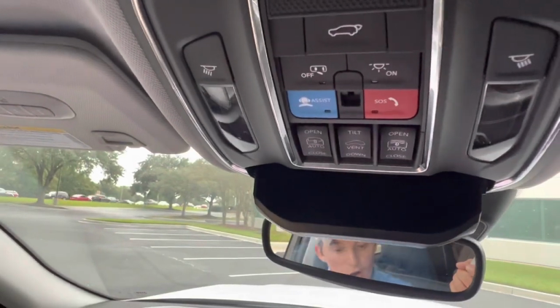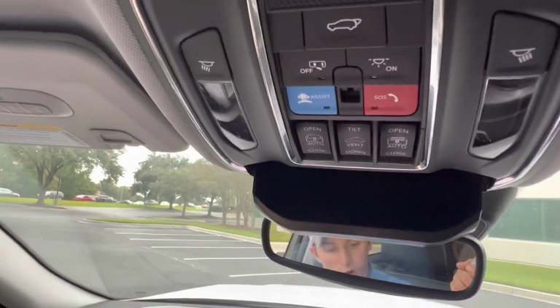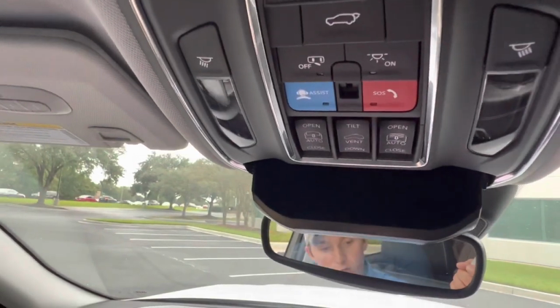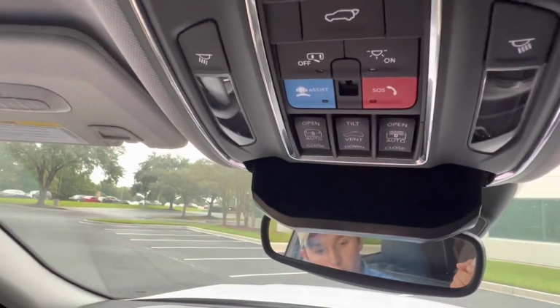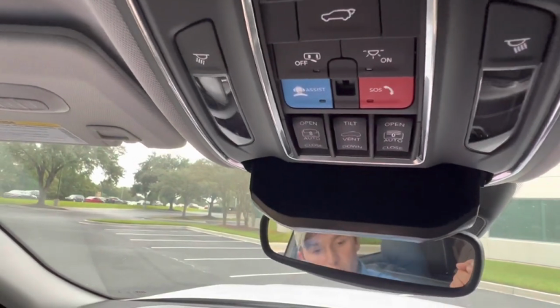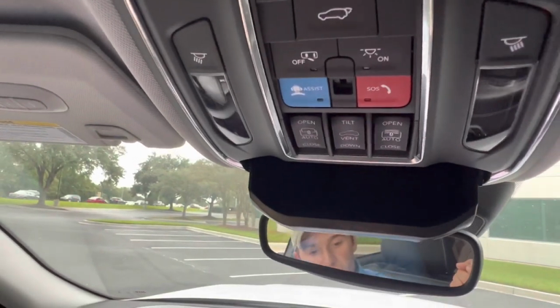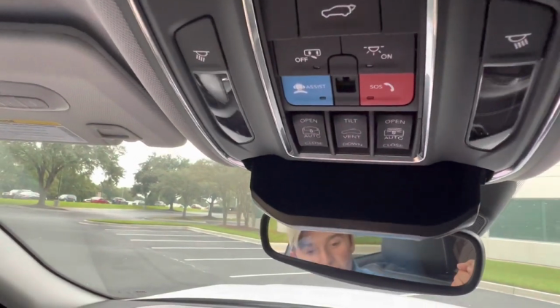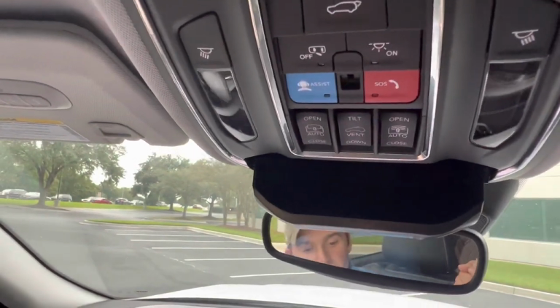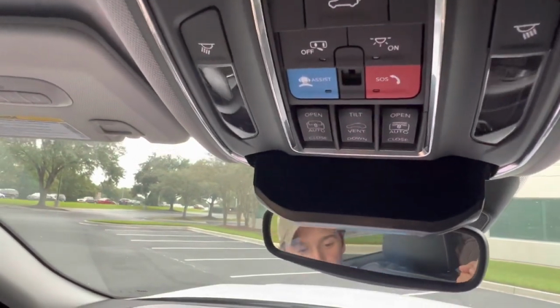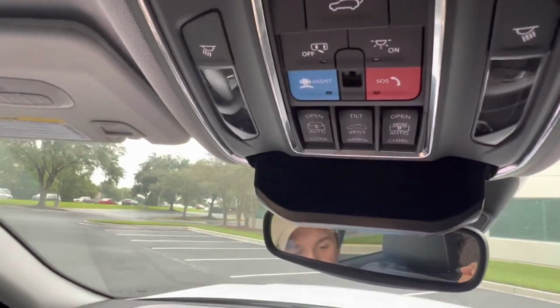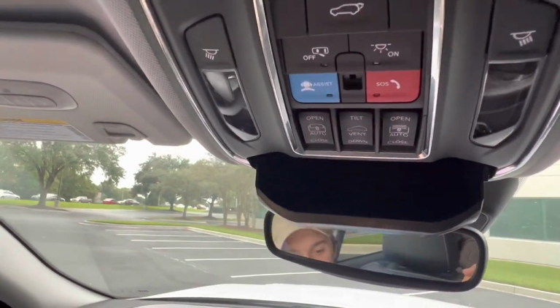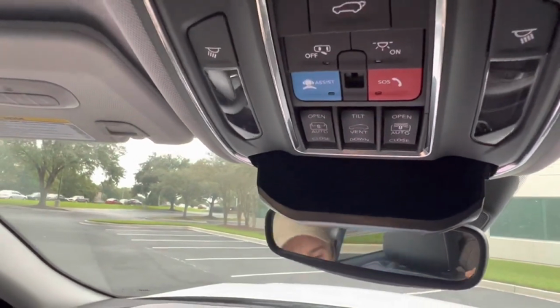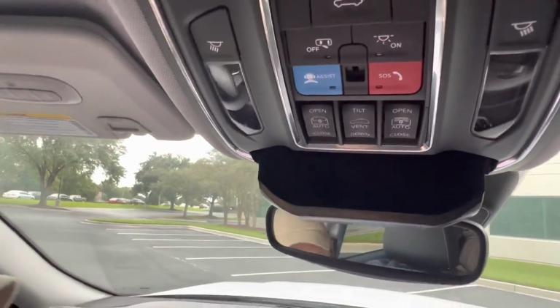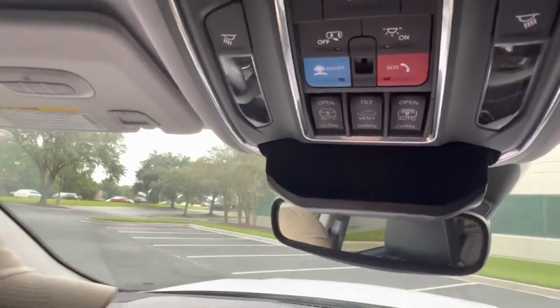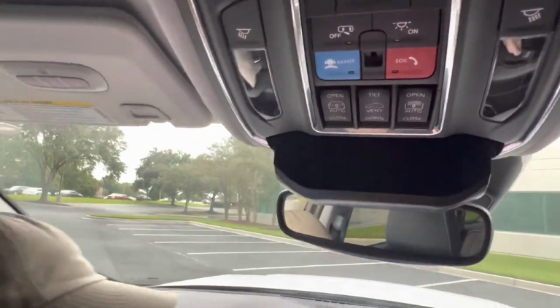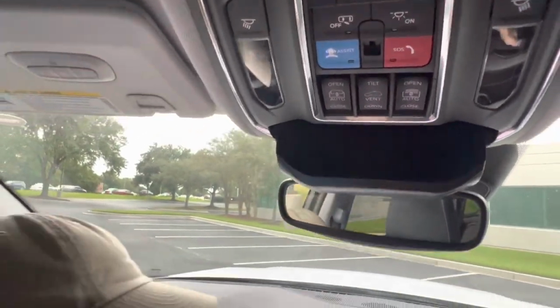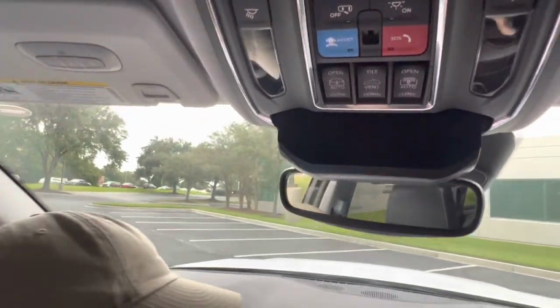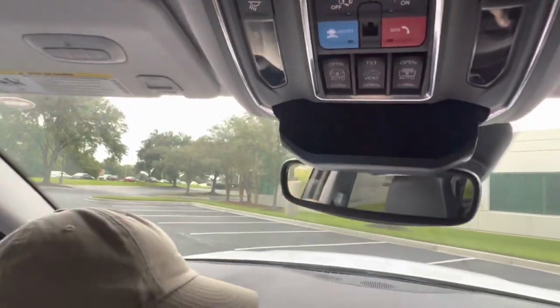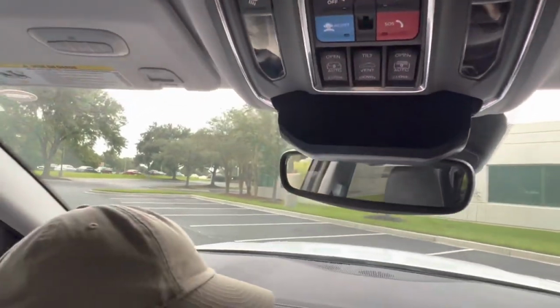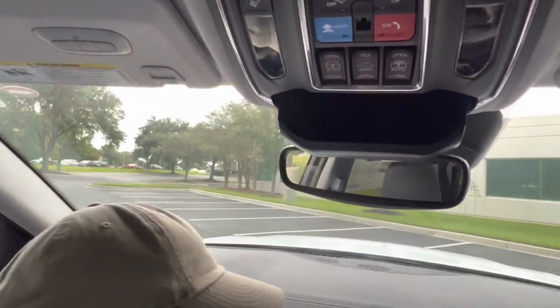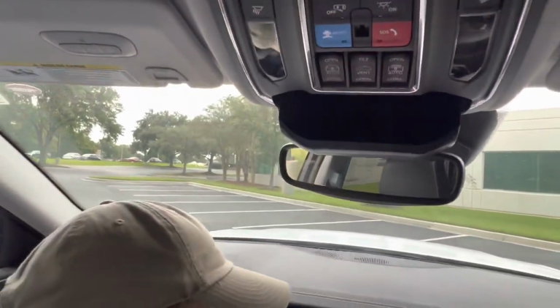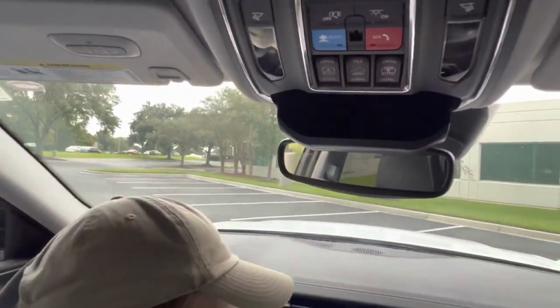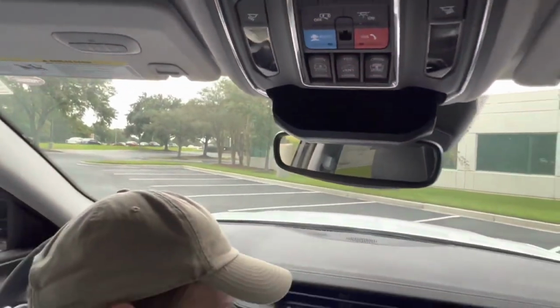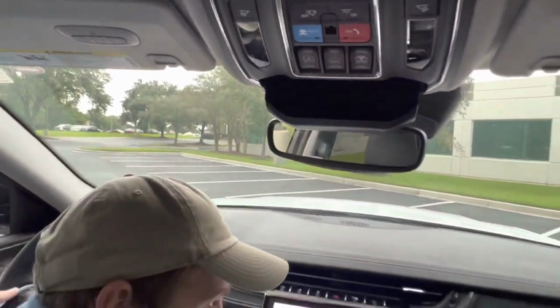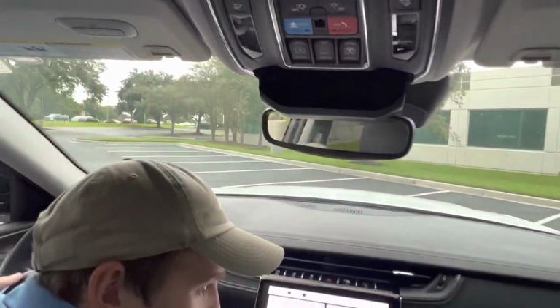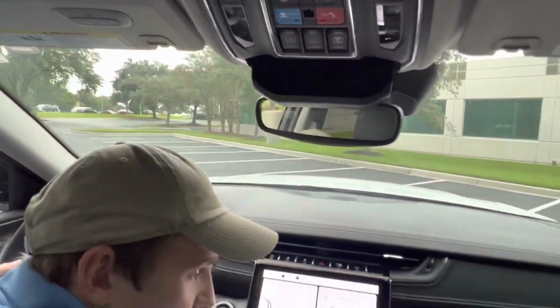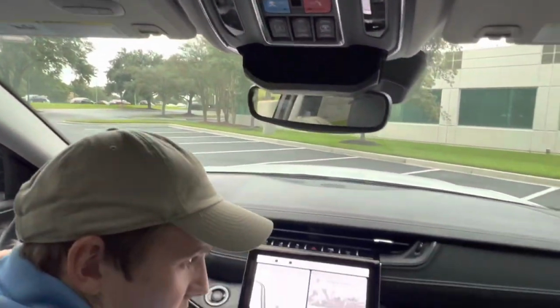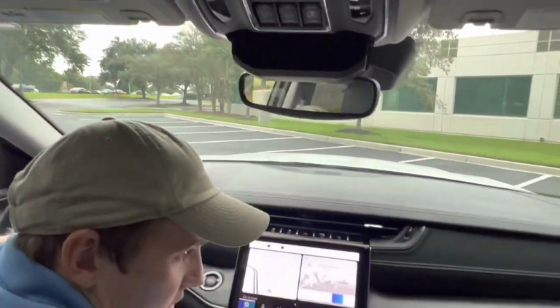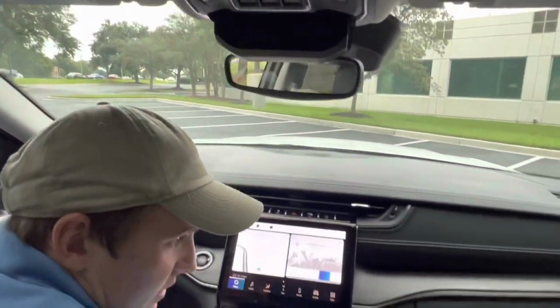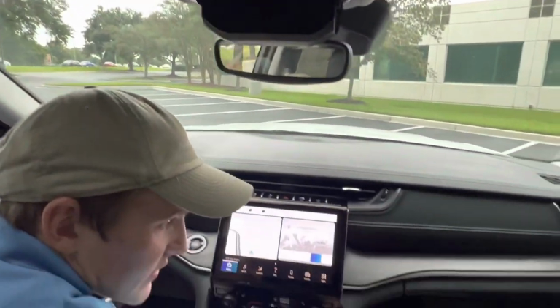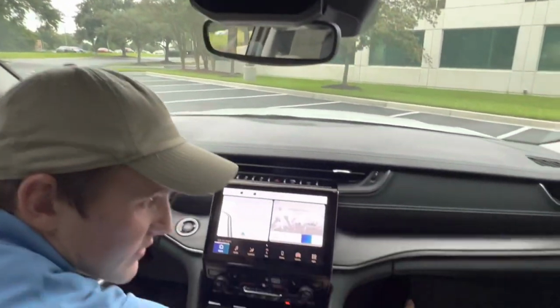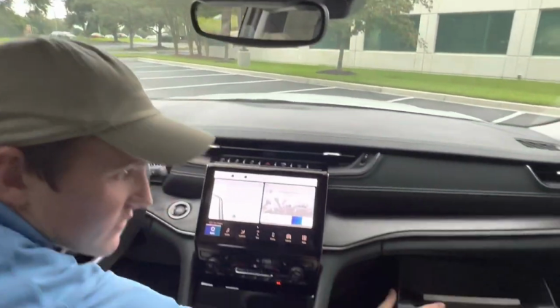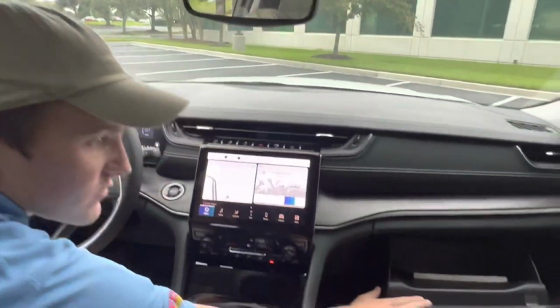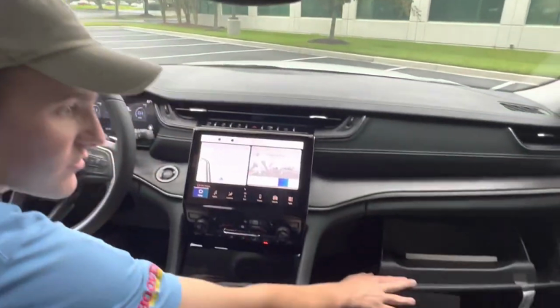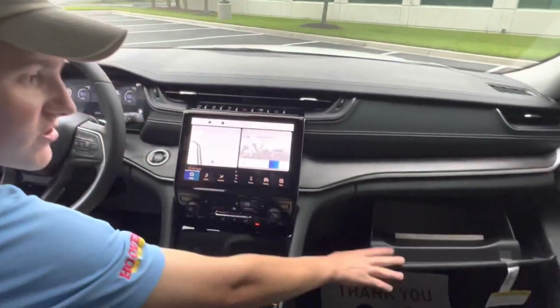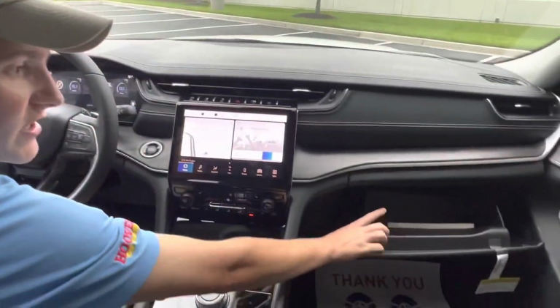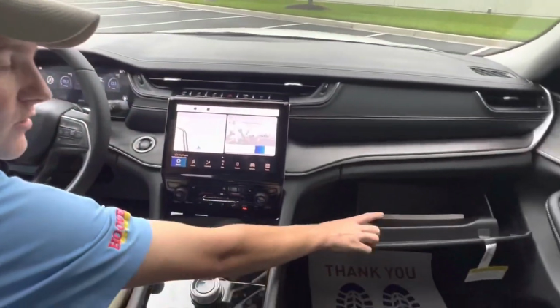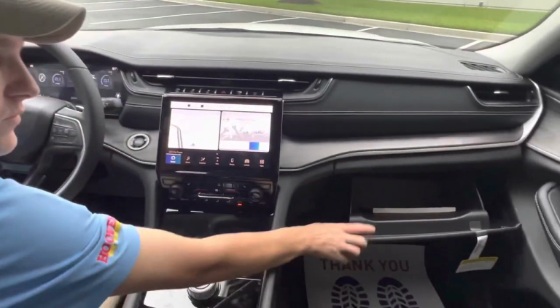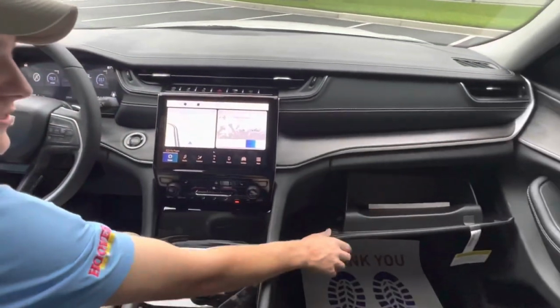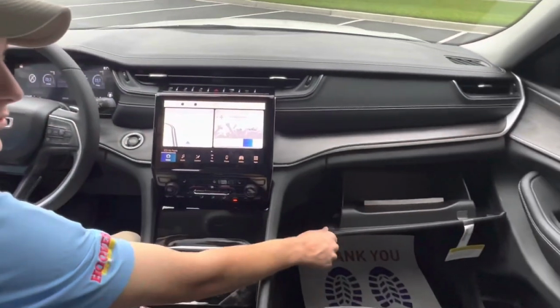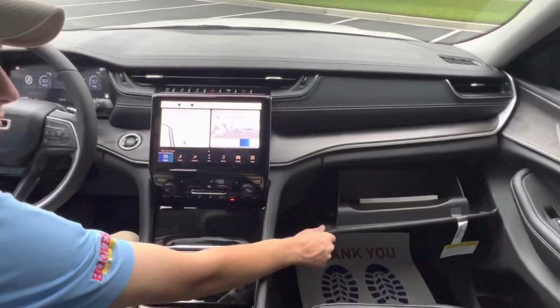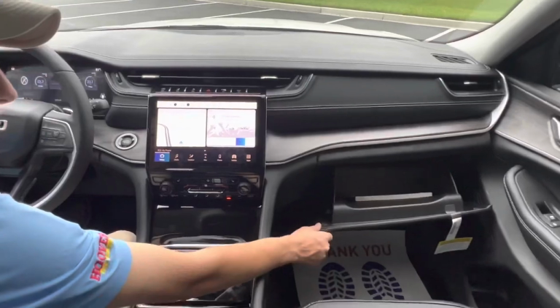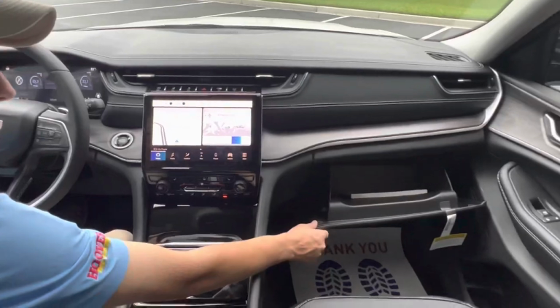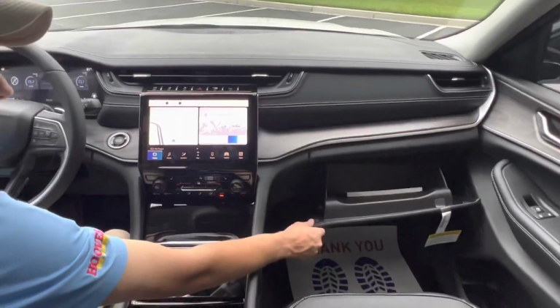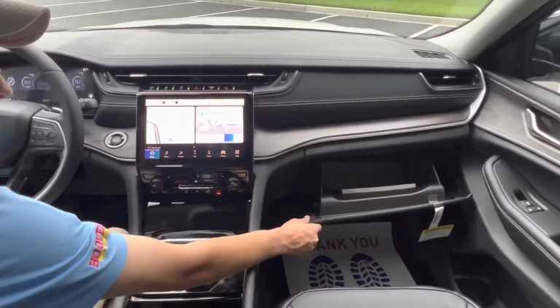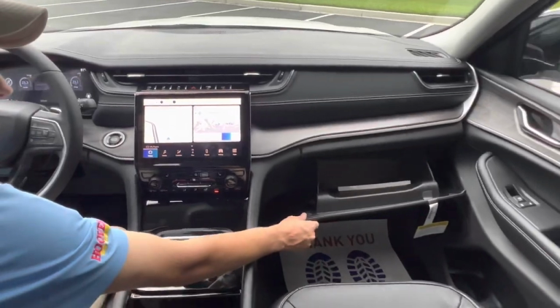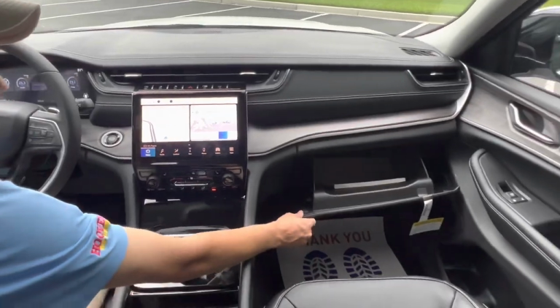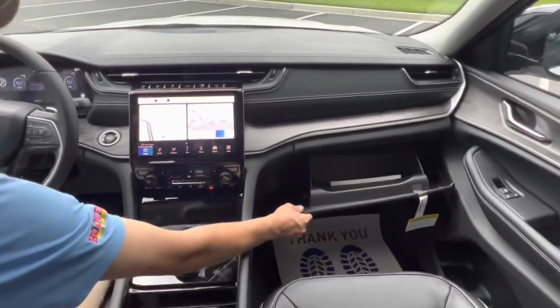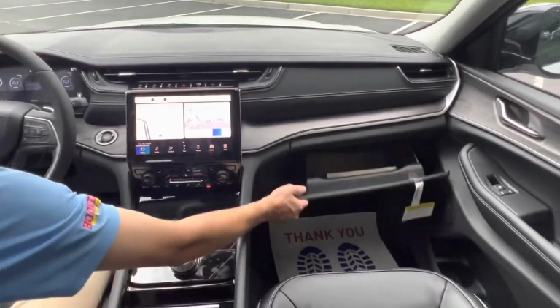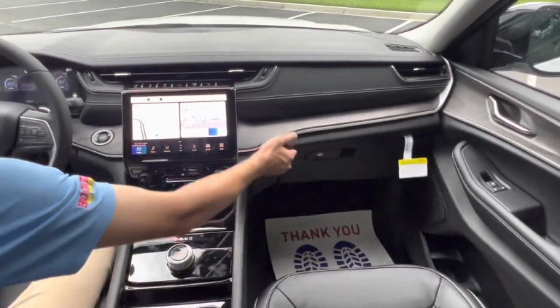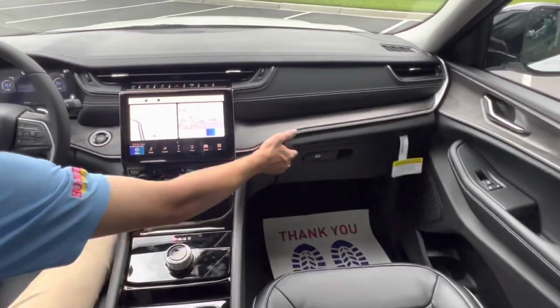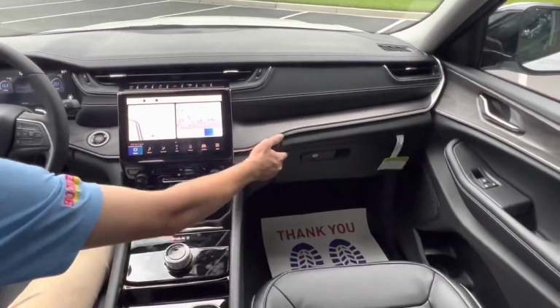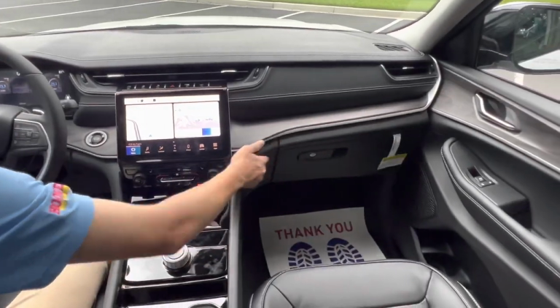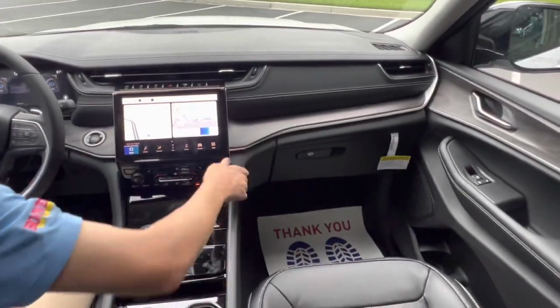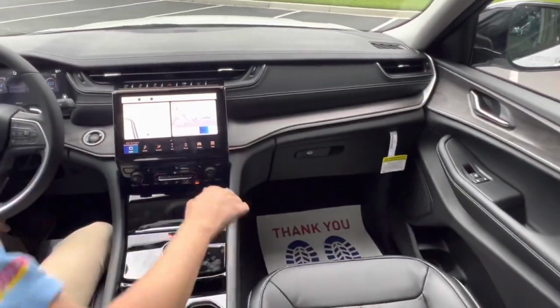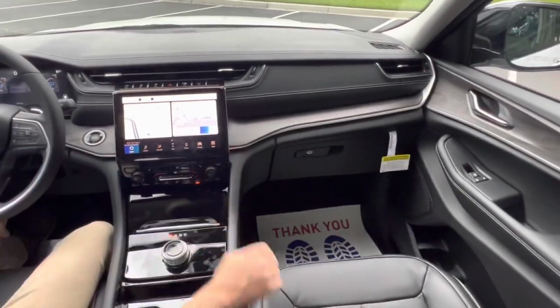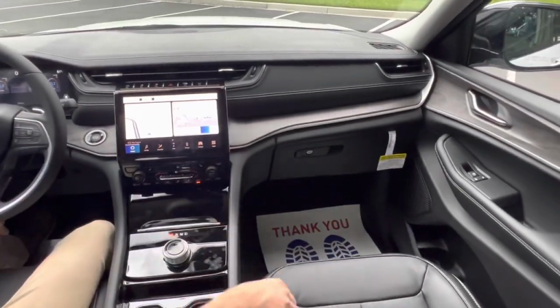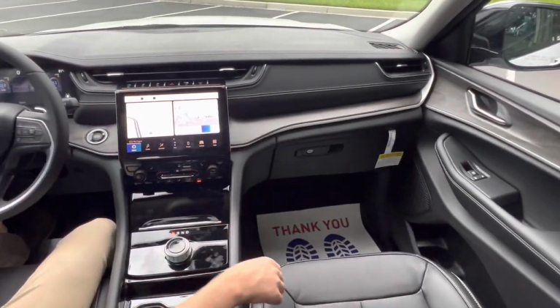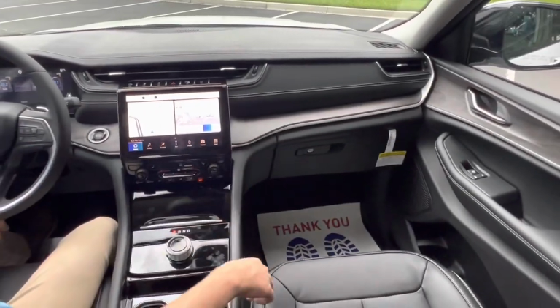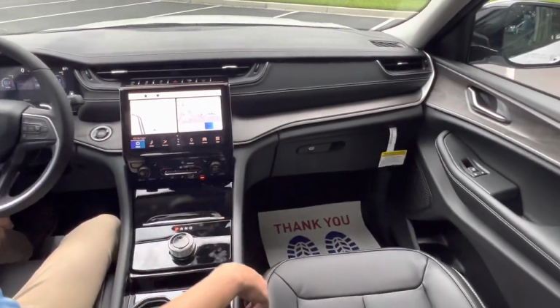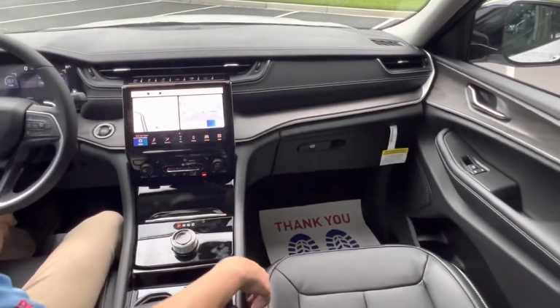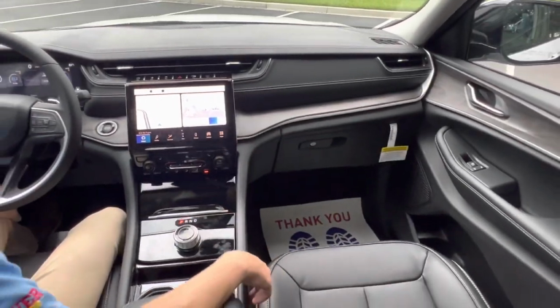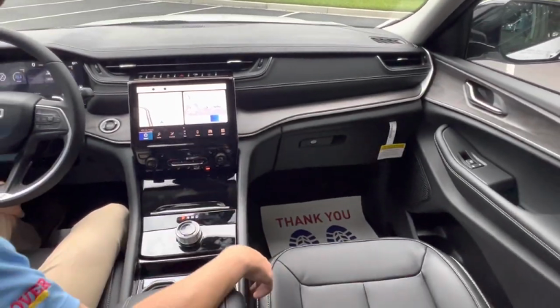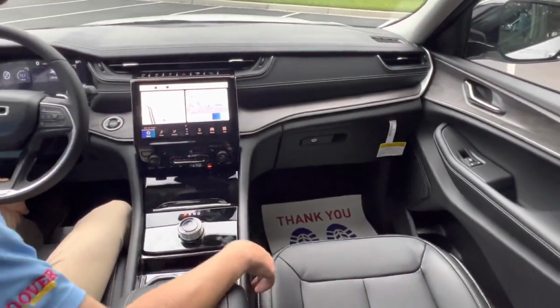Over on the passenger side, you can see your glove box with tons of storage in there for your owner's books and all of that.